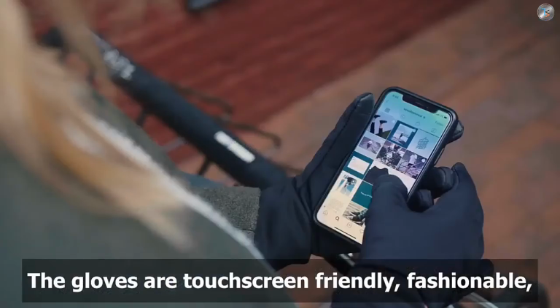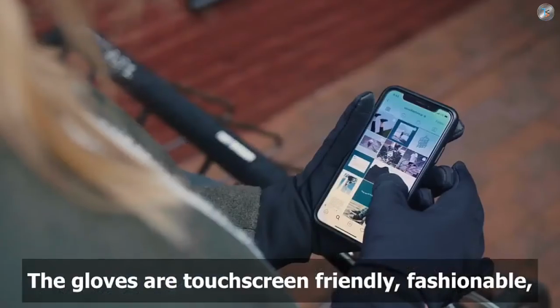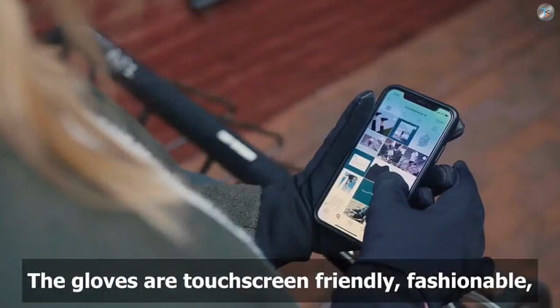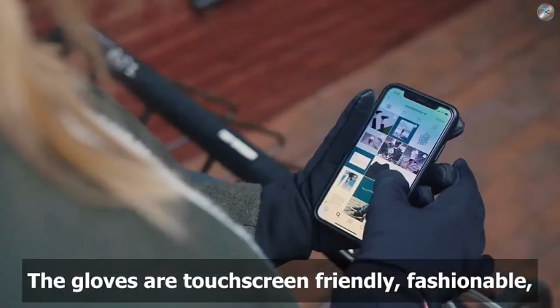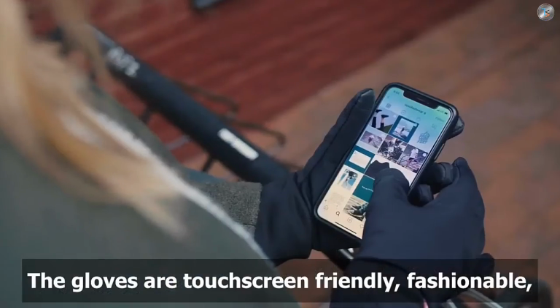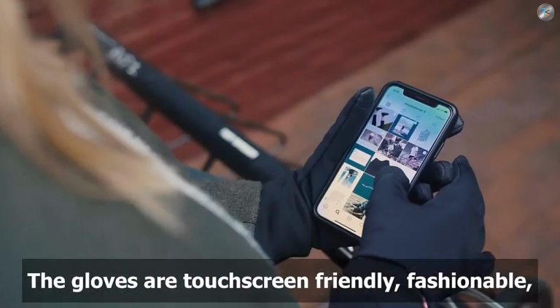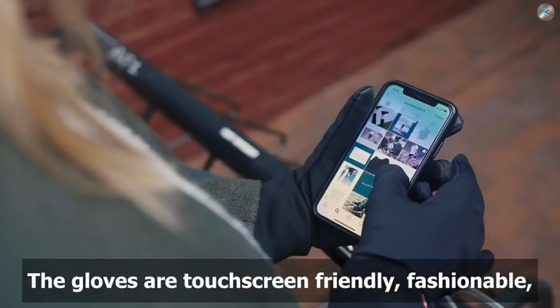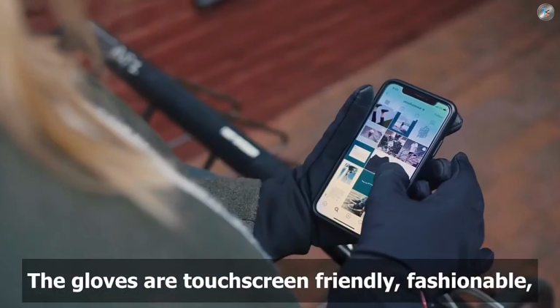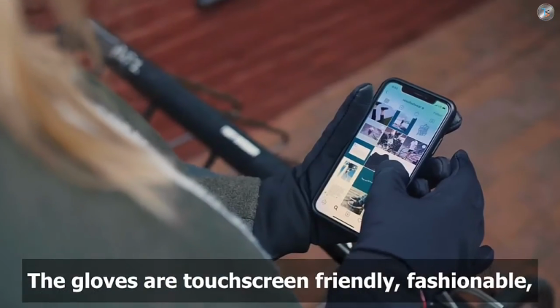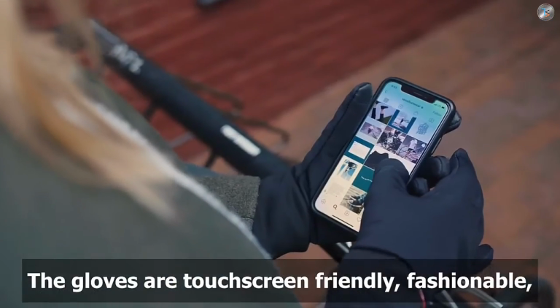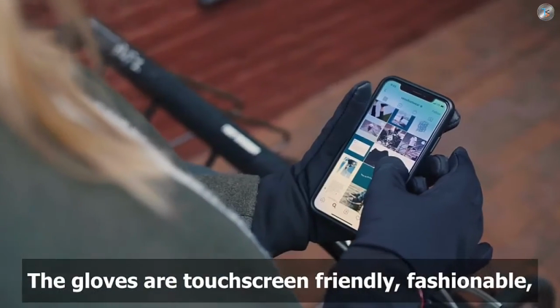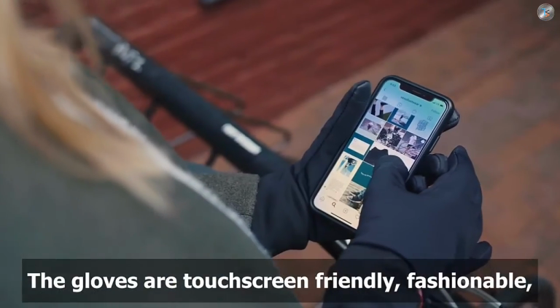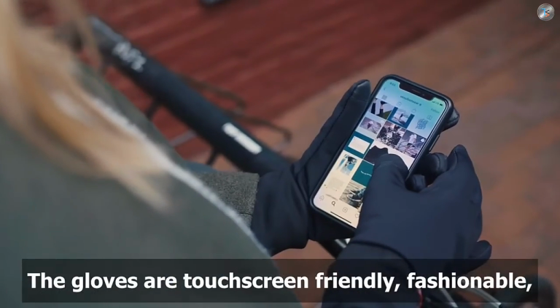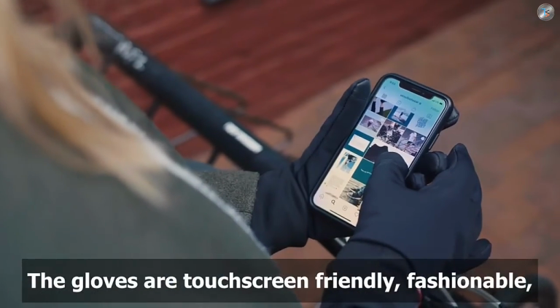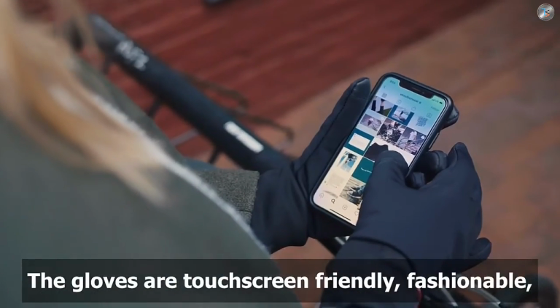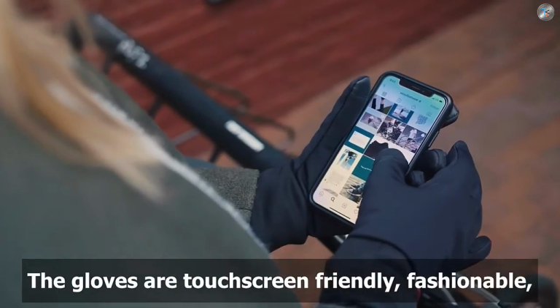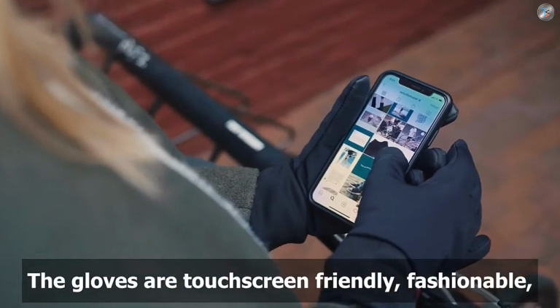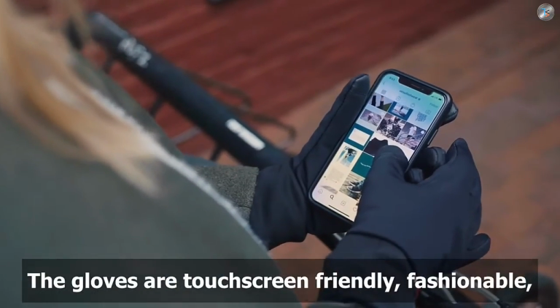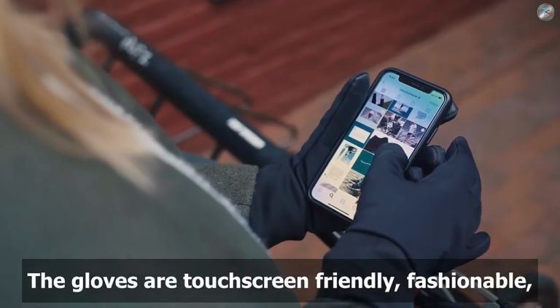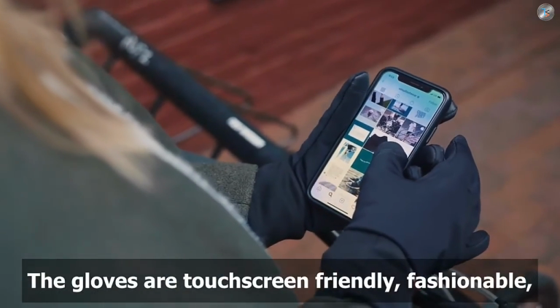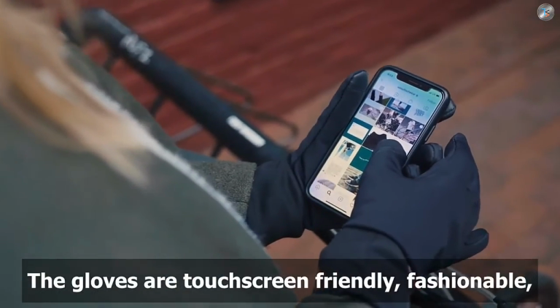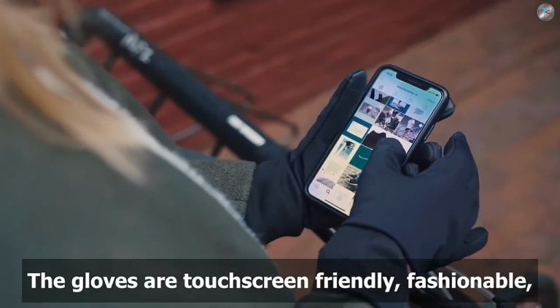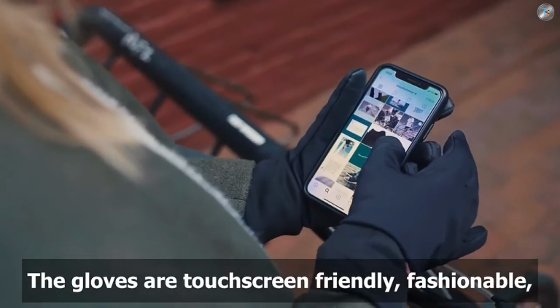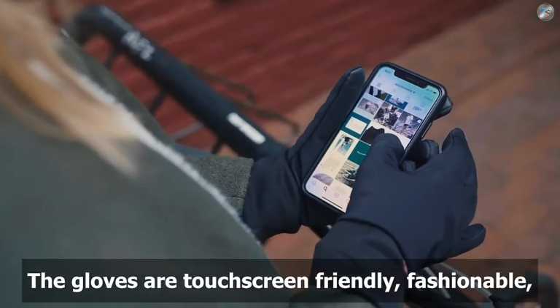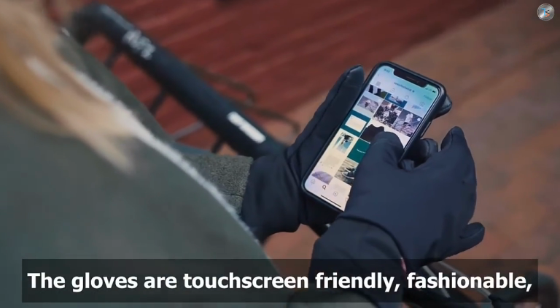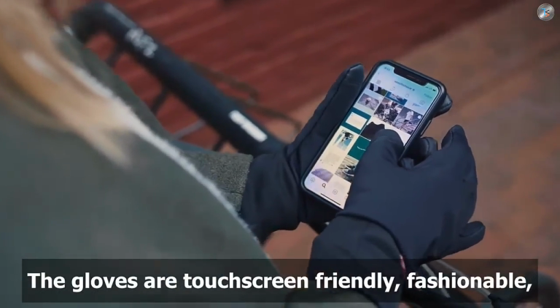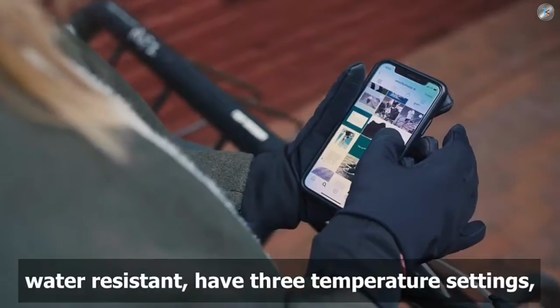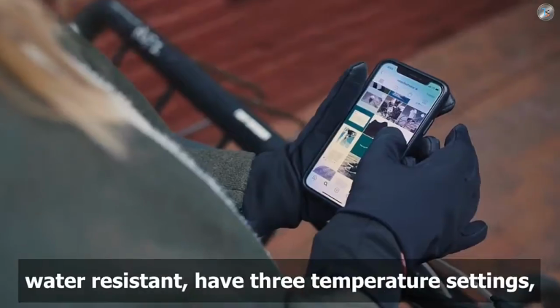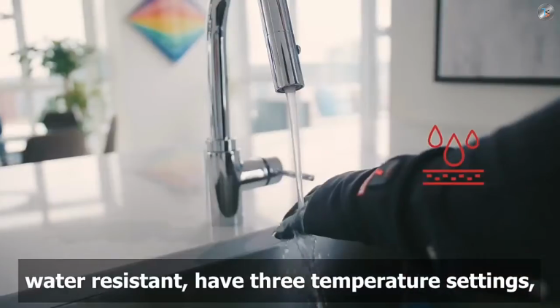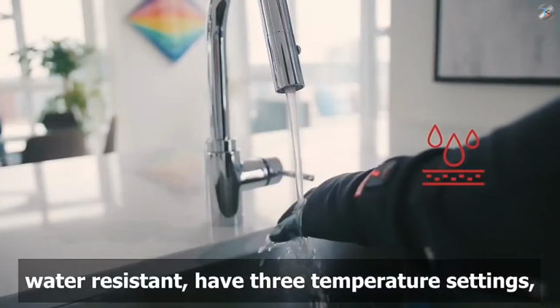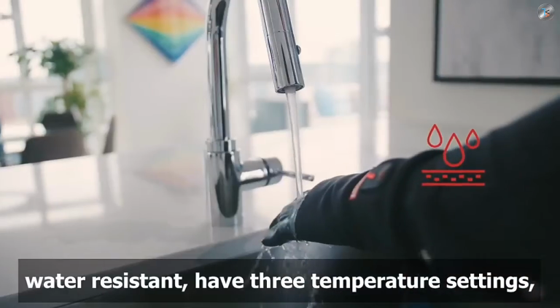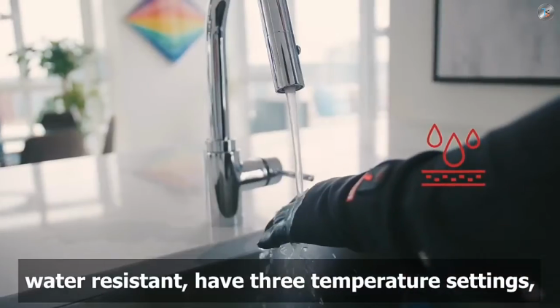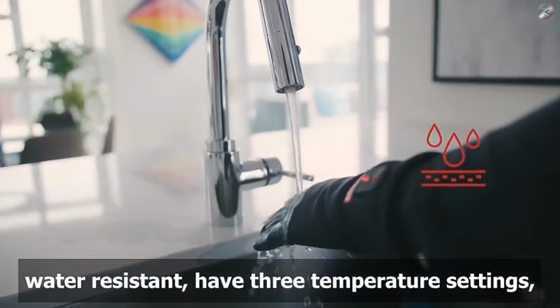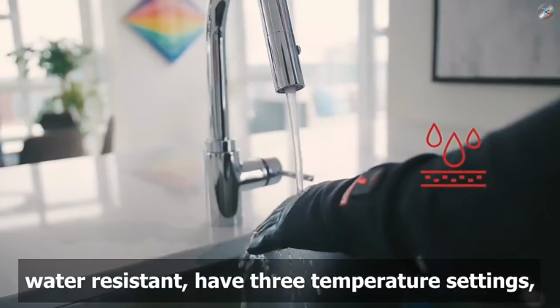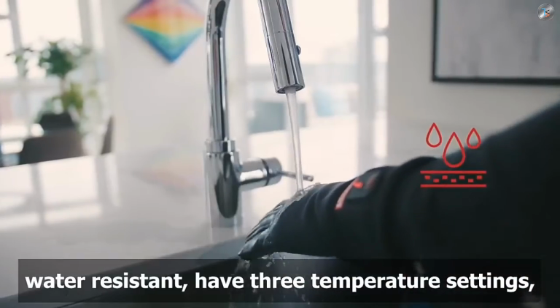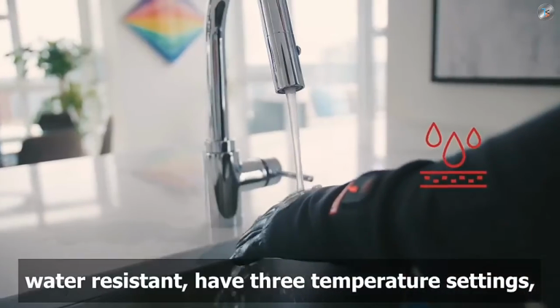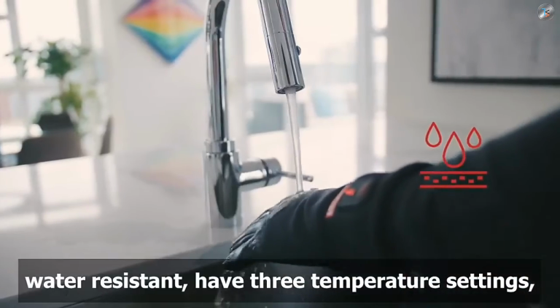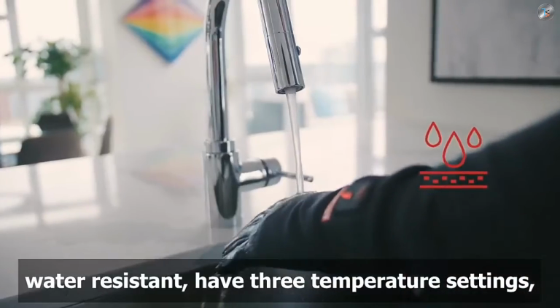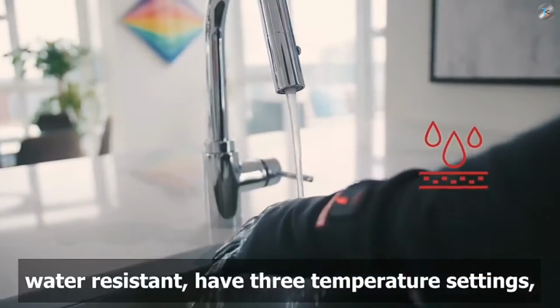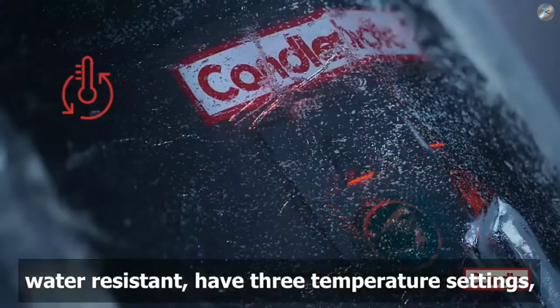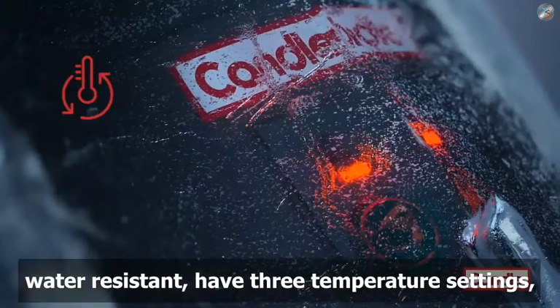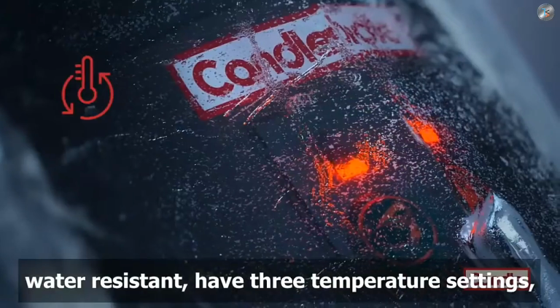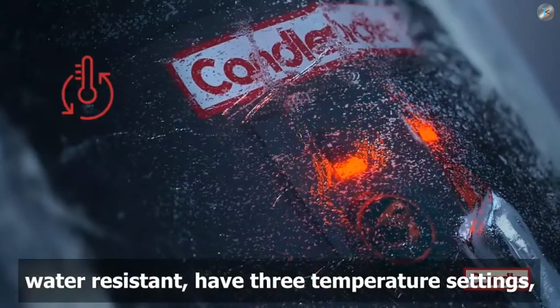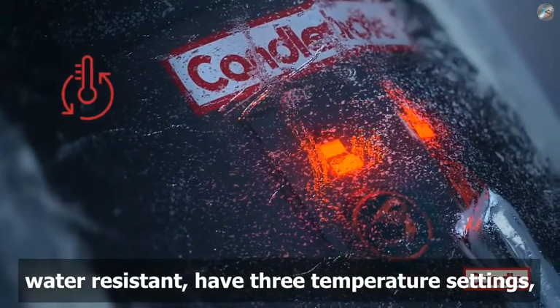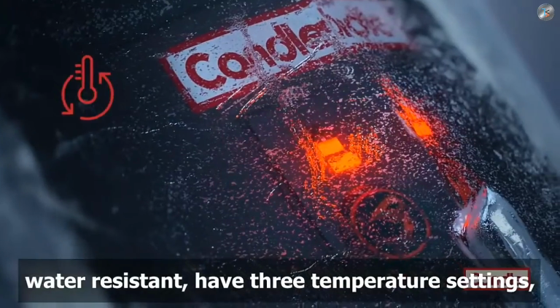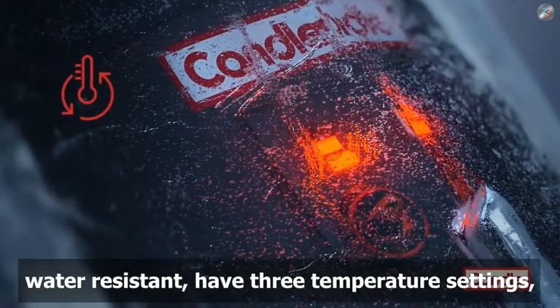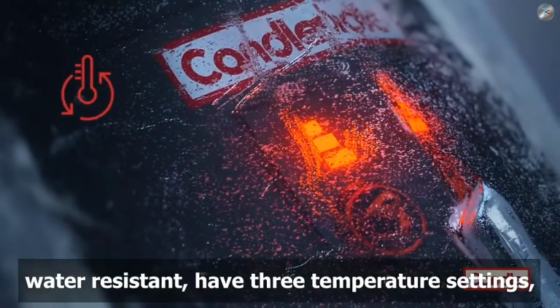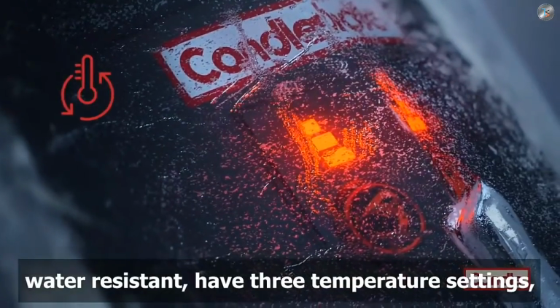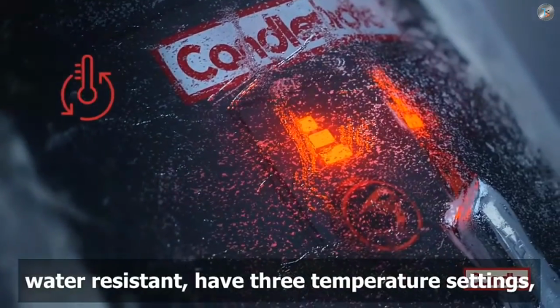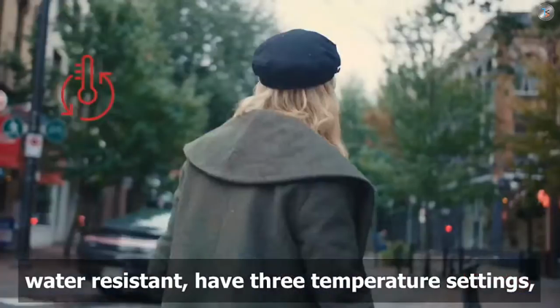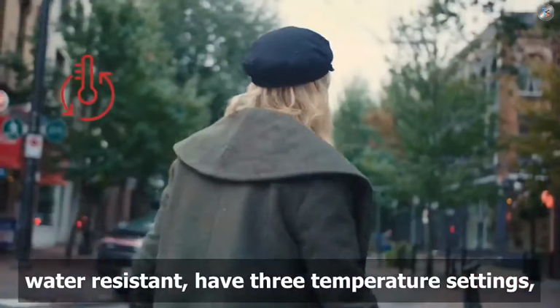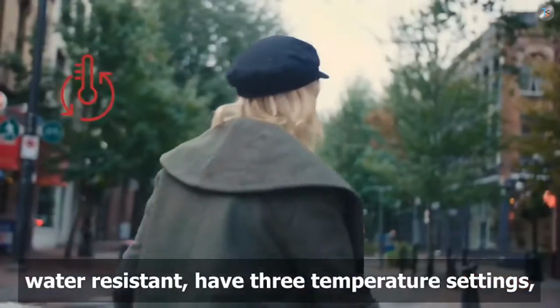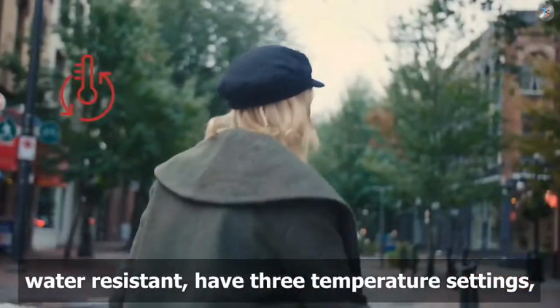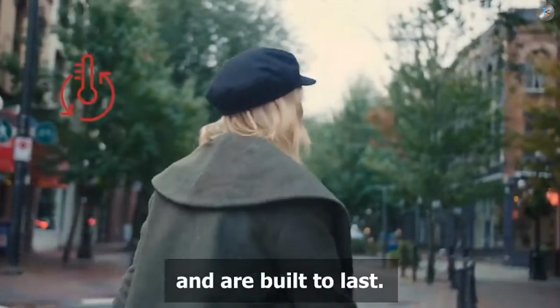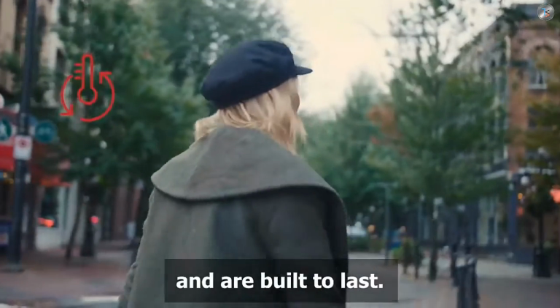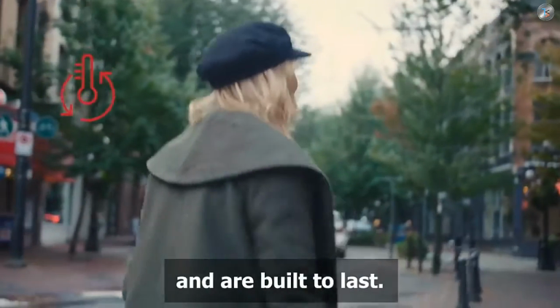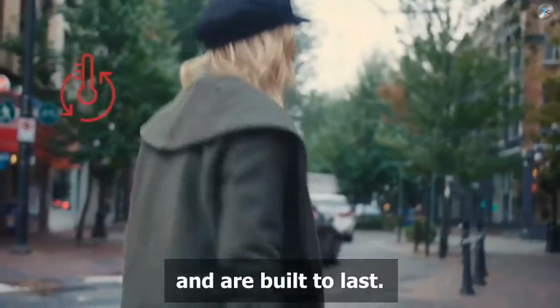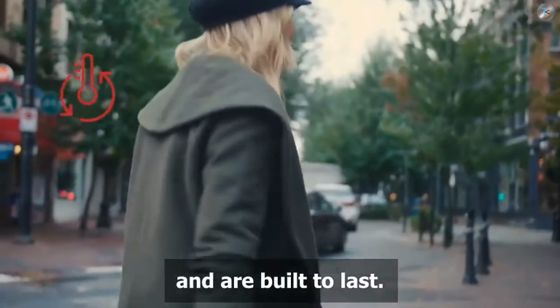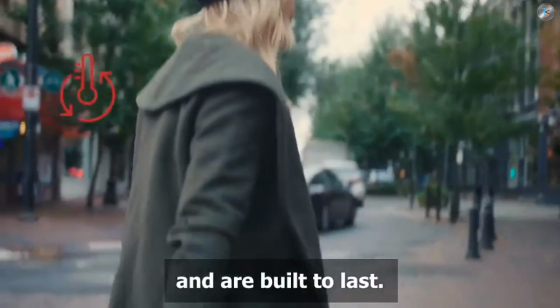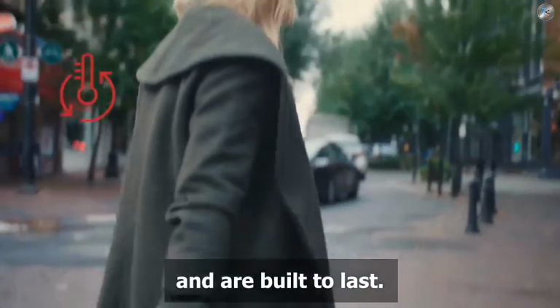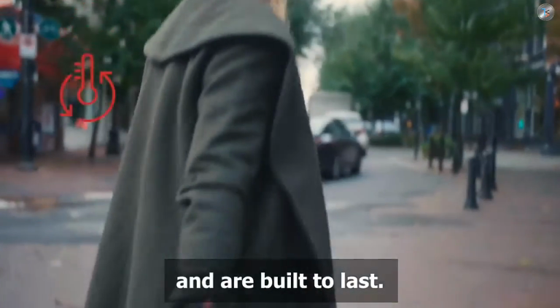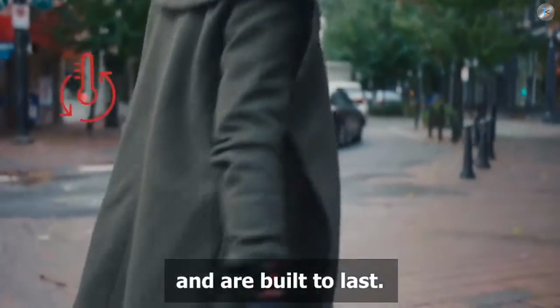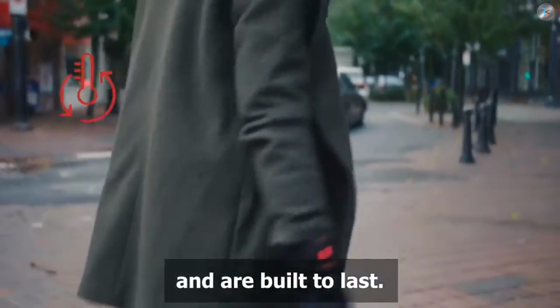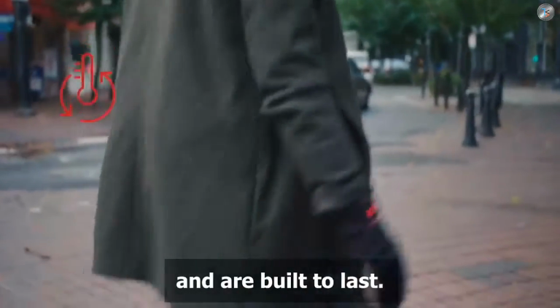The gloves are touchscreen friendly, fashionable, water resistant, have three temperature settings, and are built to last.